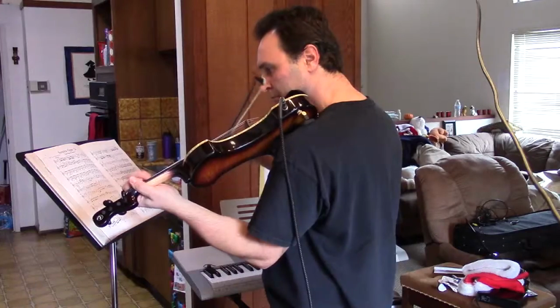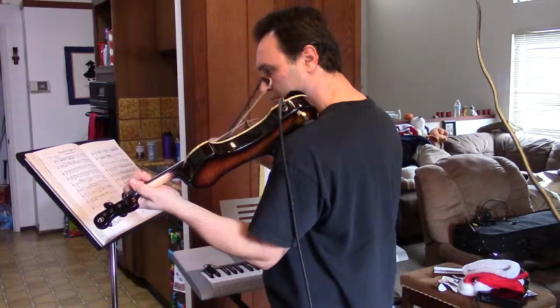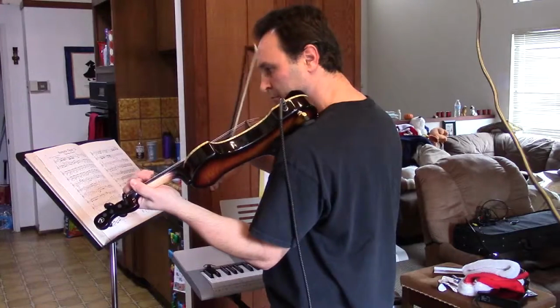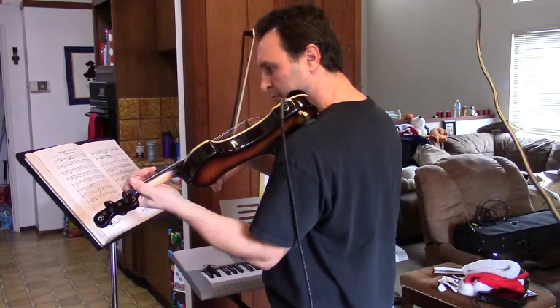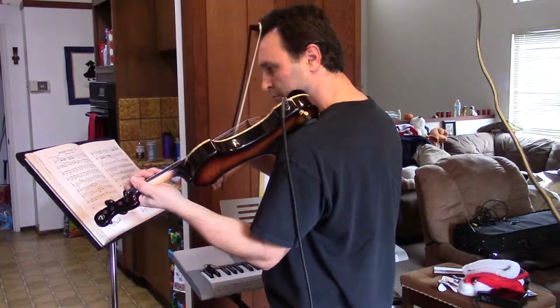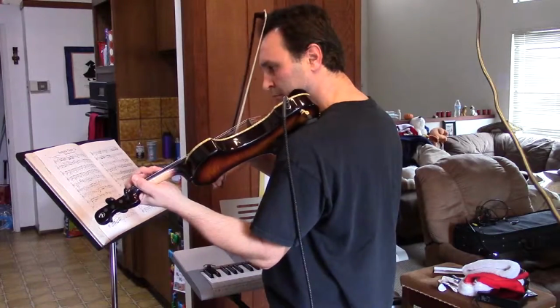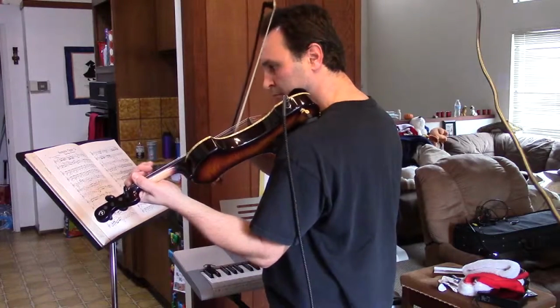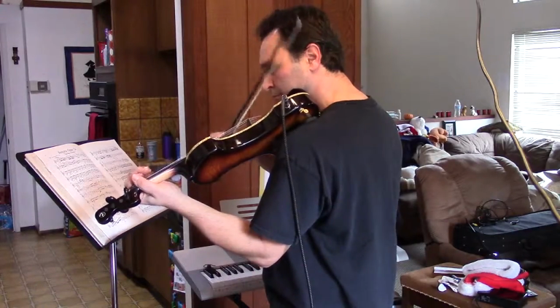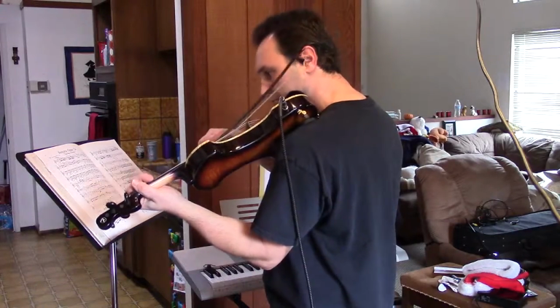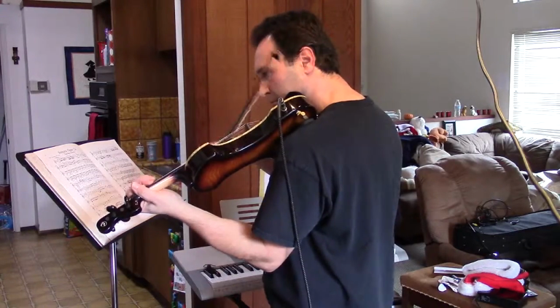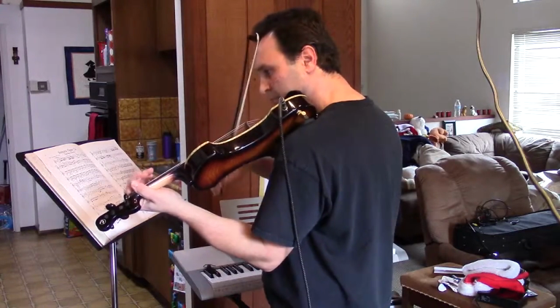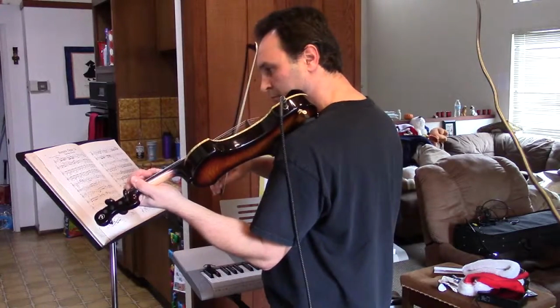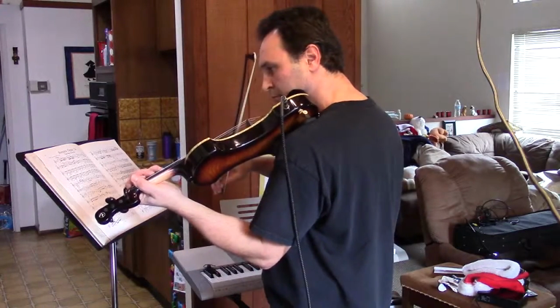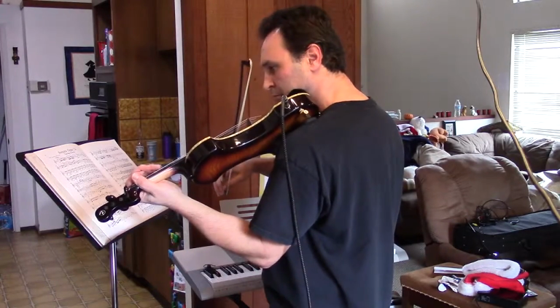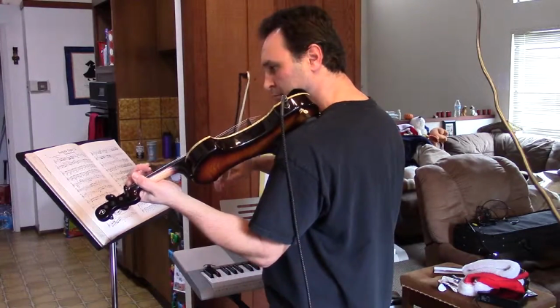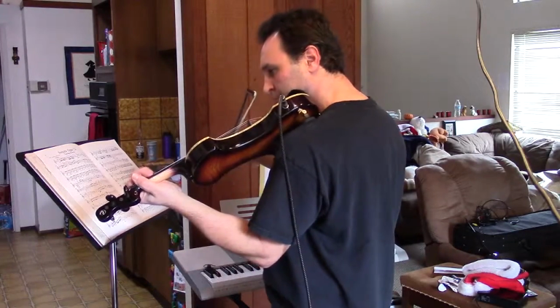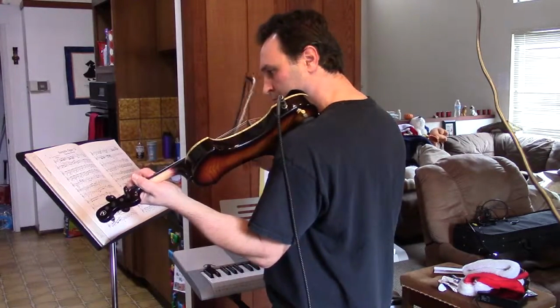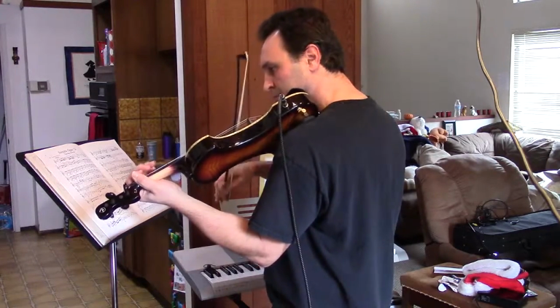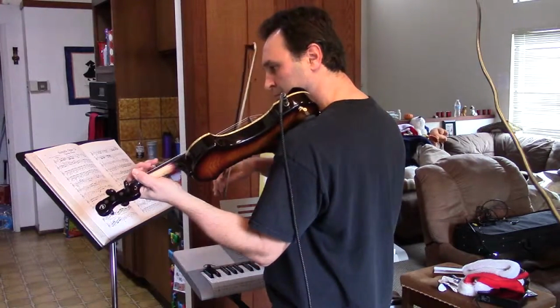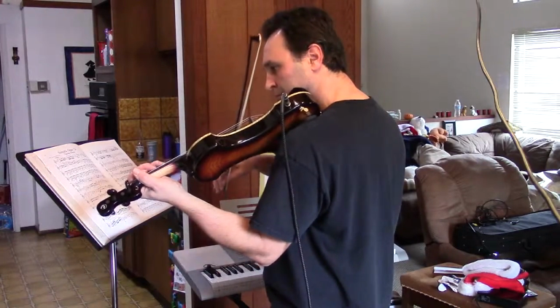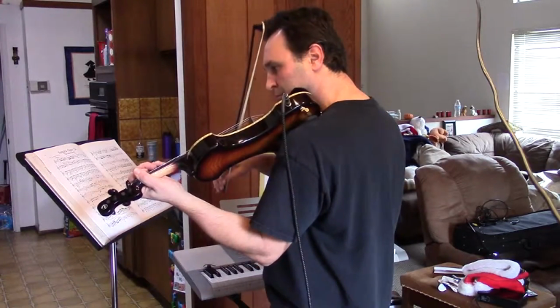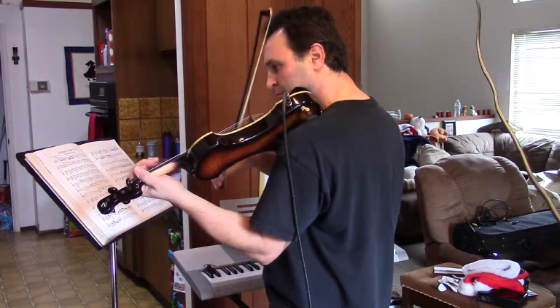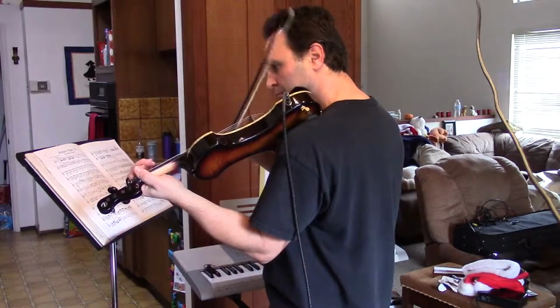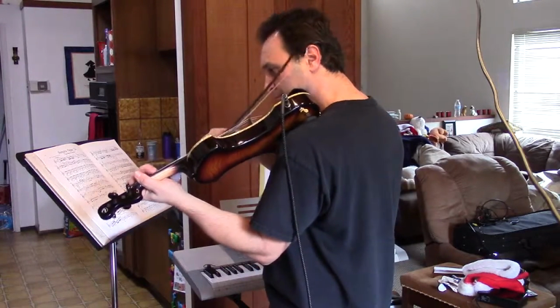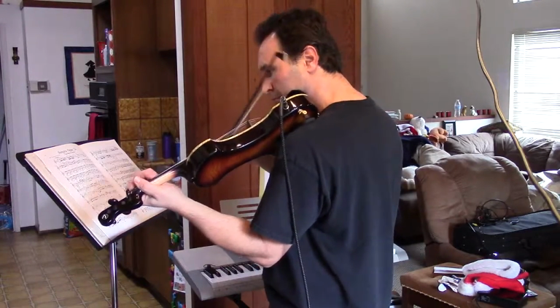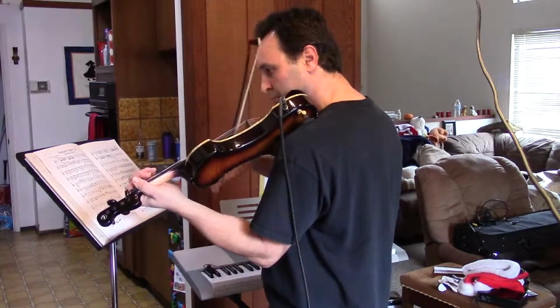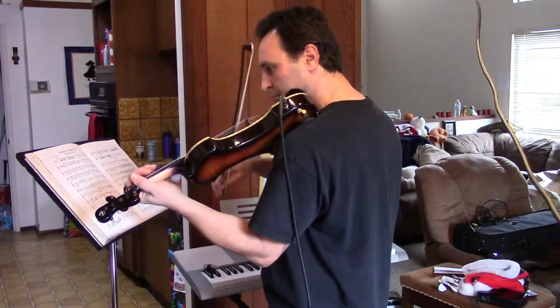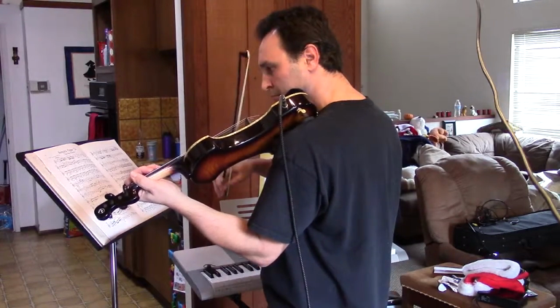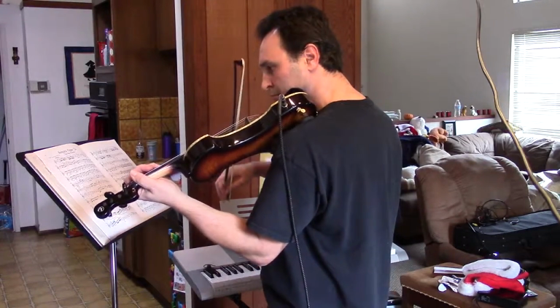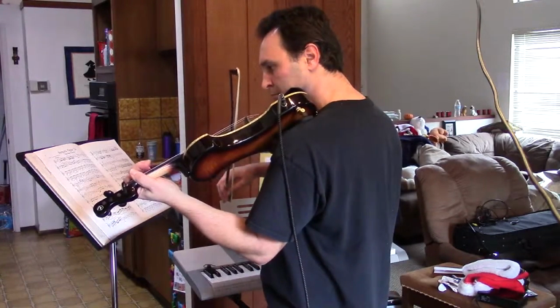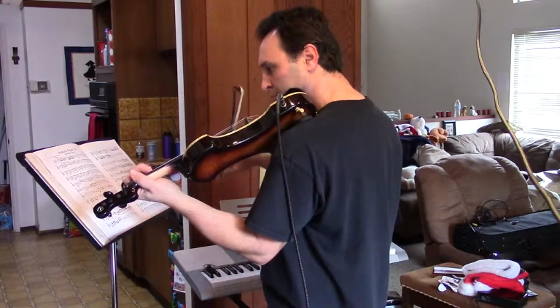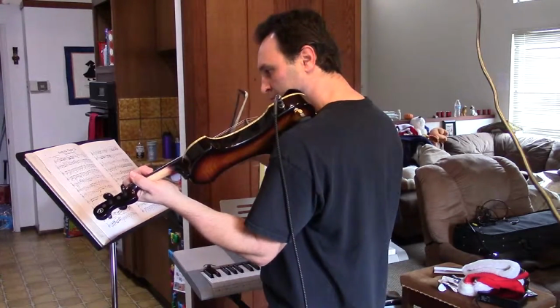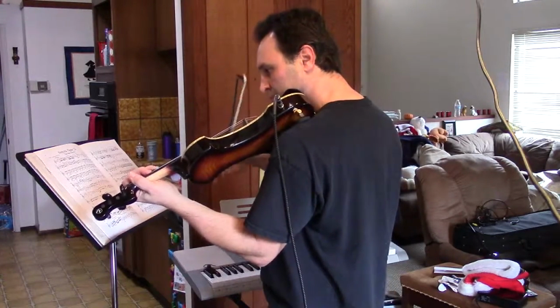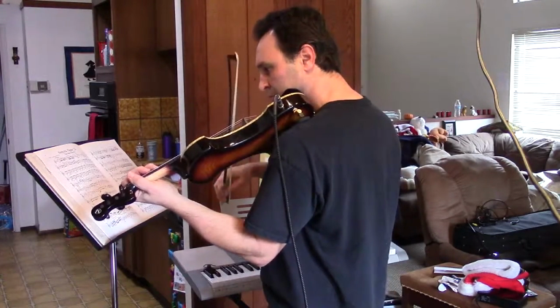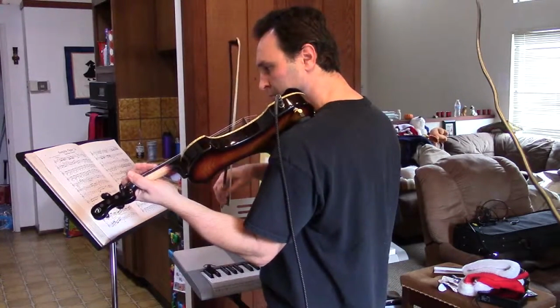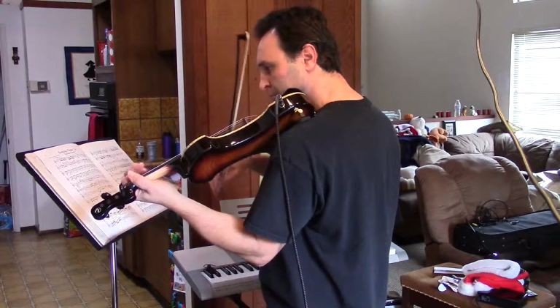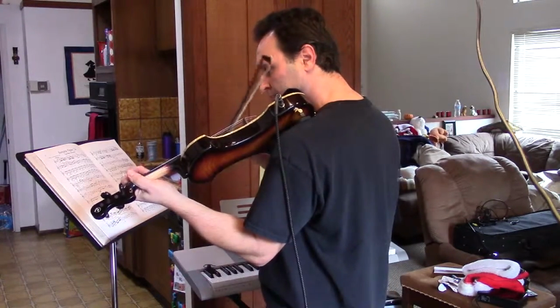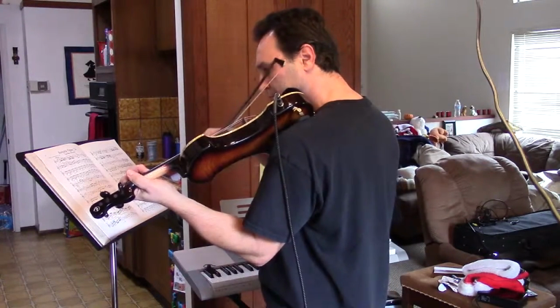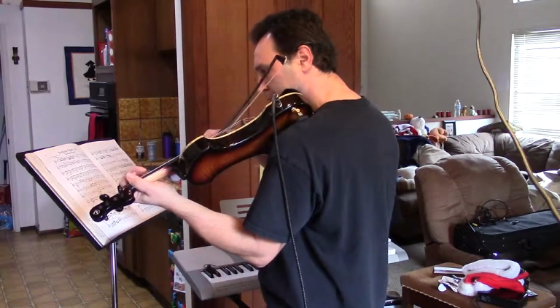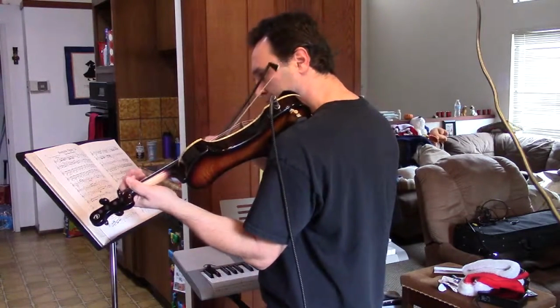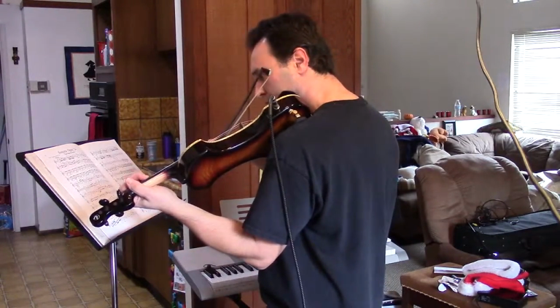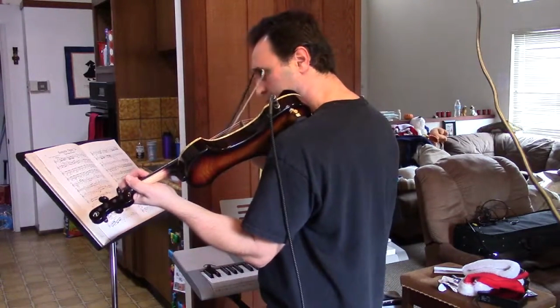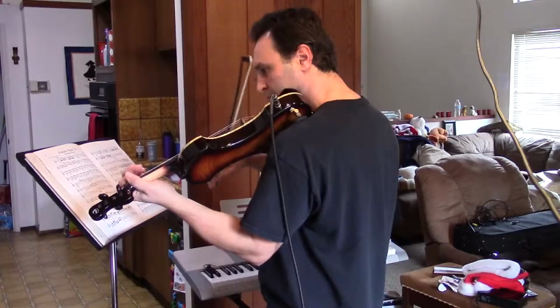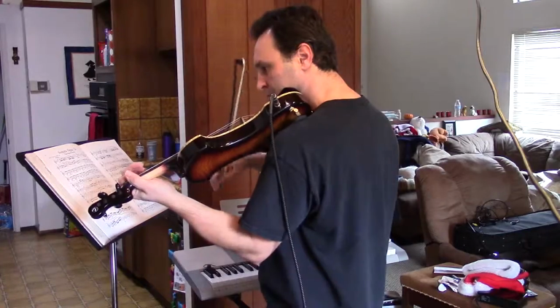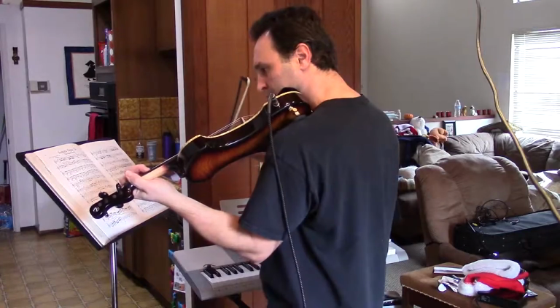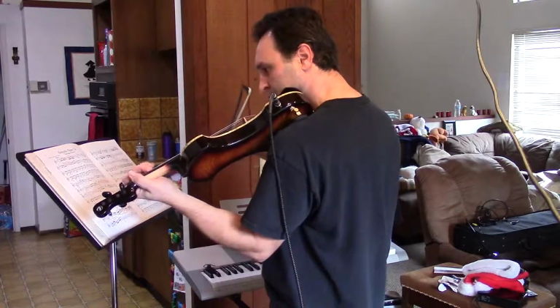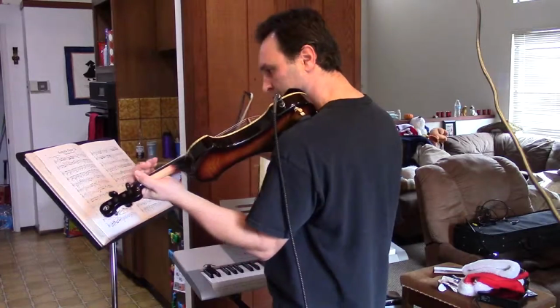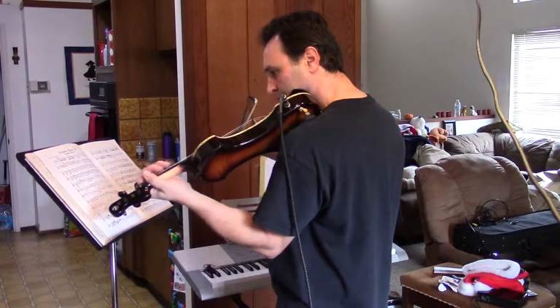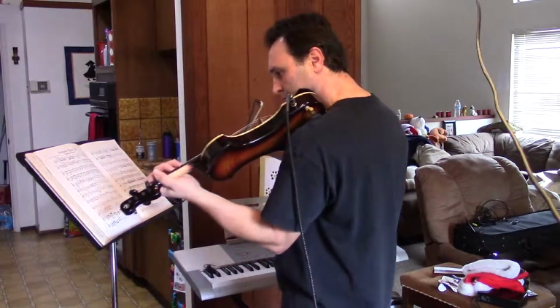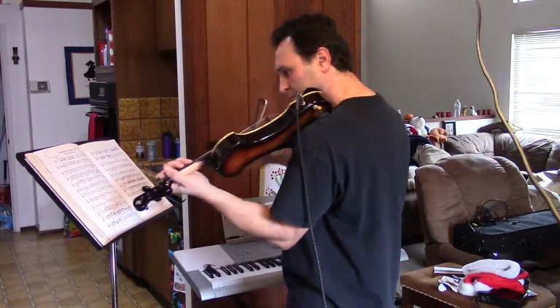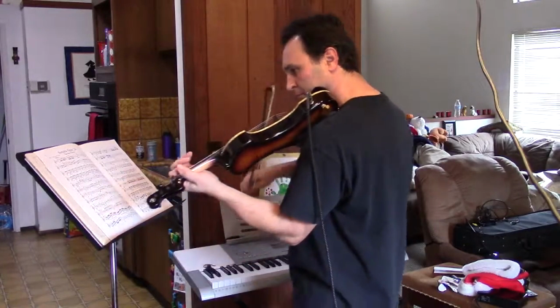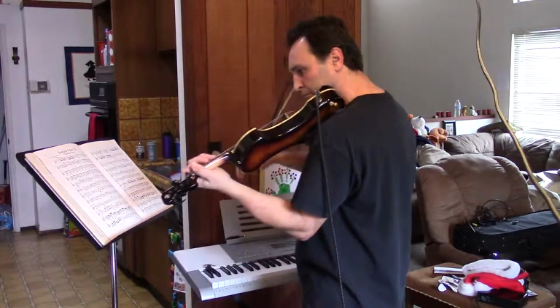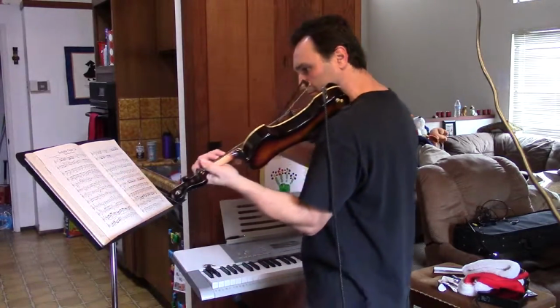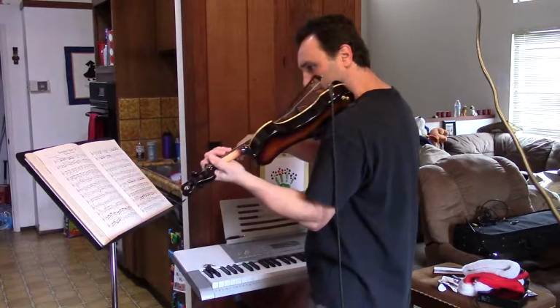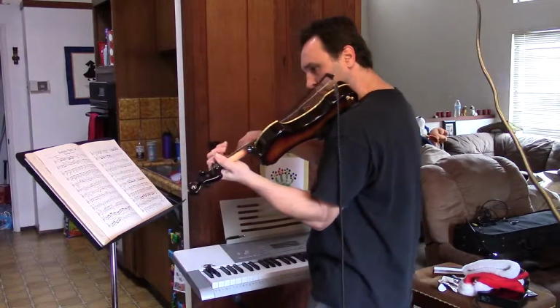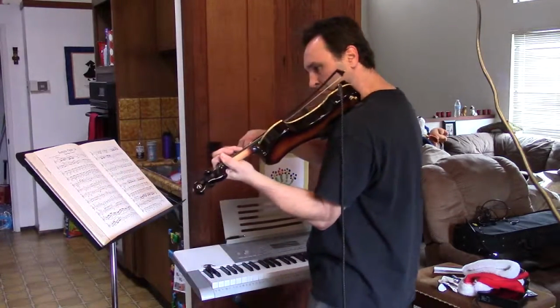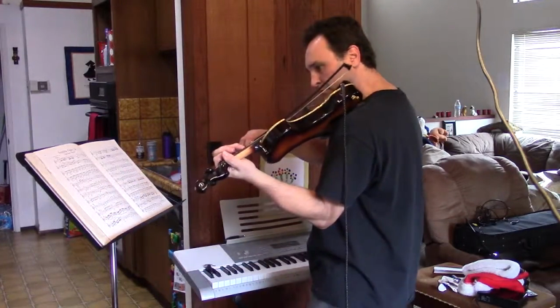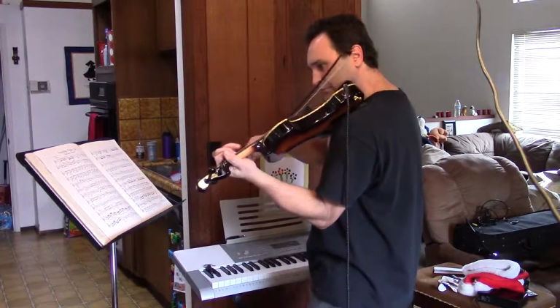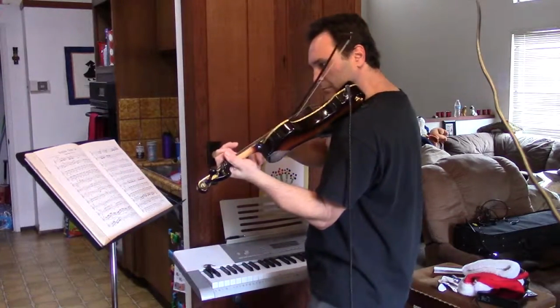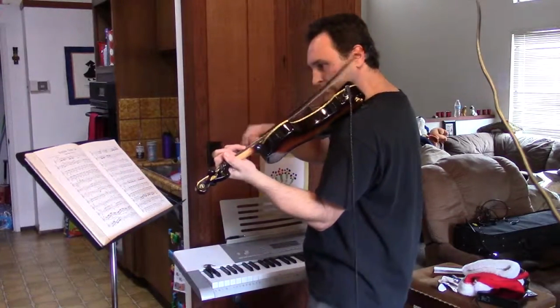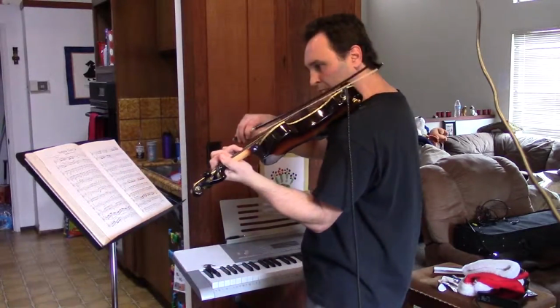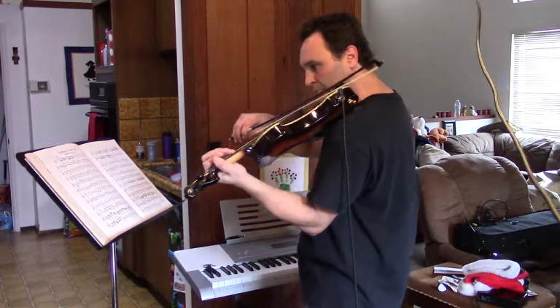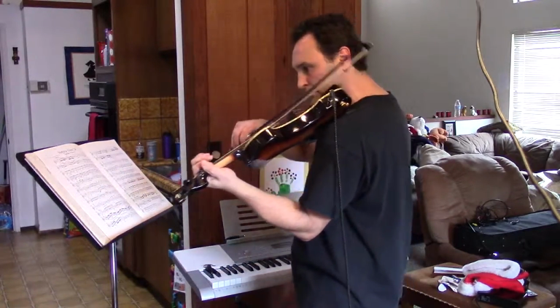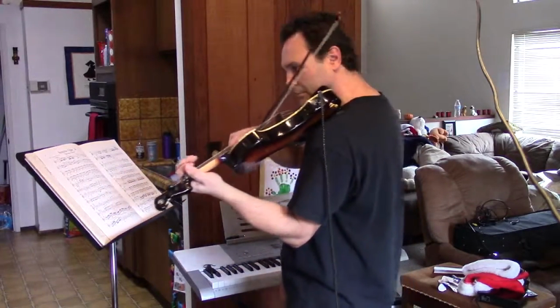[Performance of Beethoven's Spring Sonata on electric violin with LK-280 piano accompaniment.]